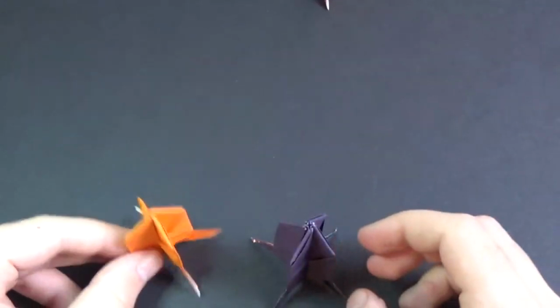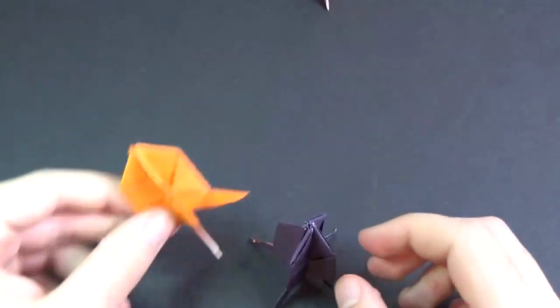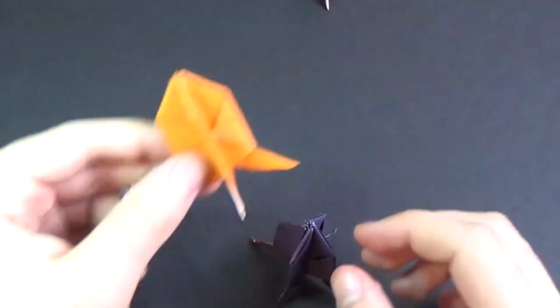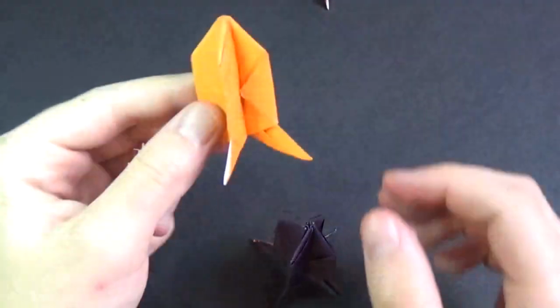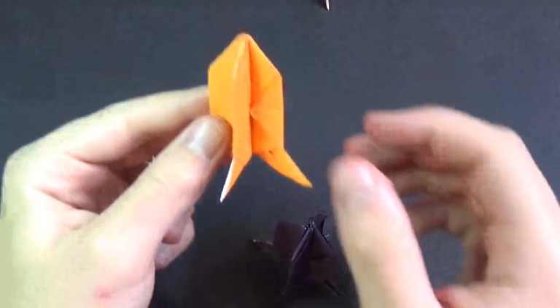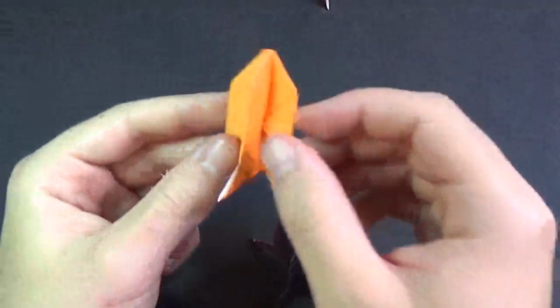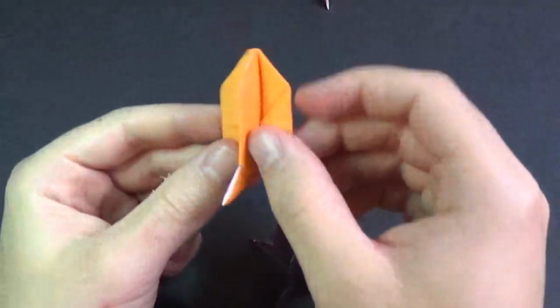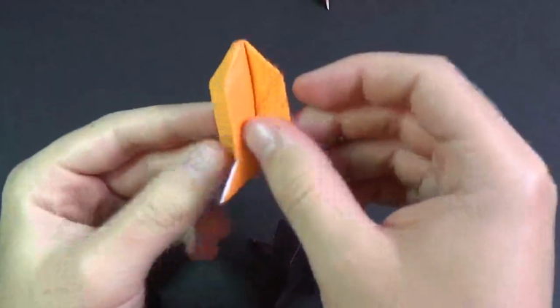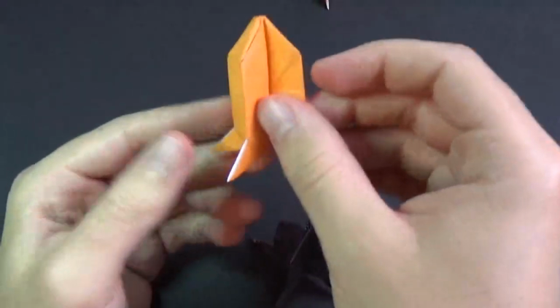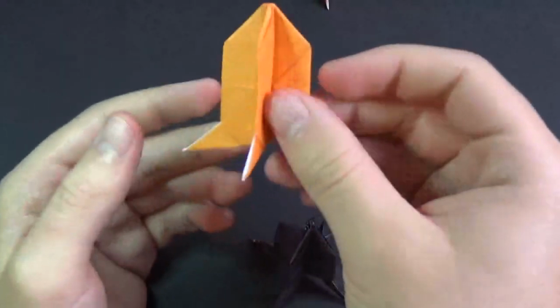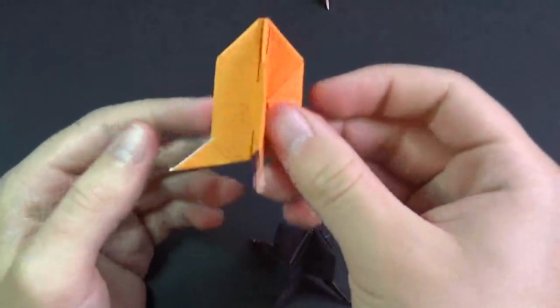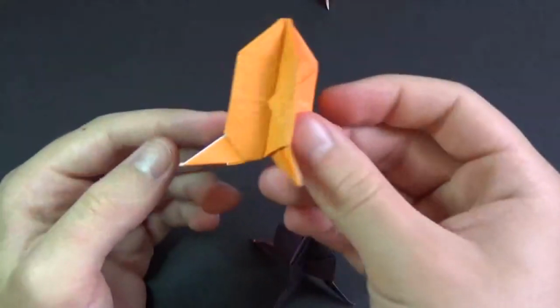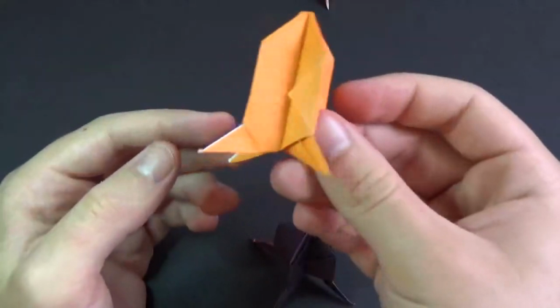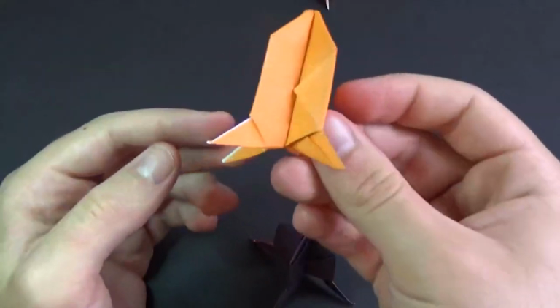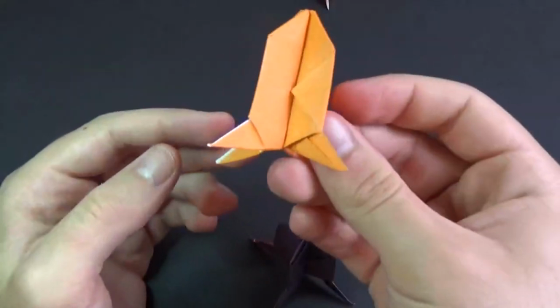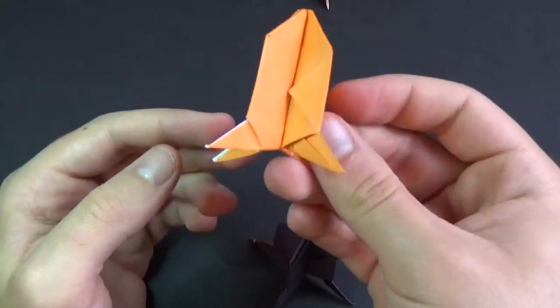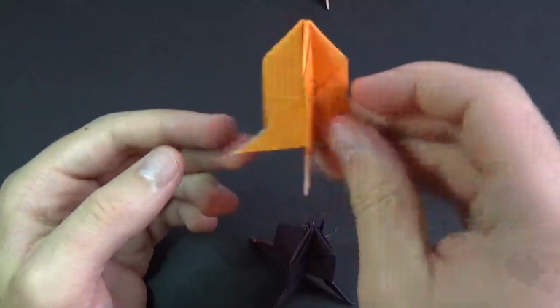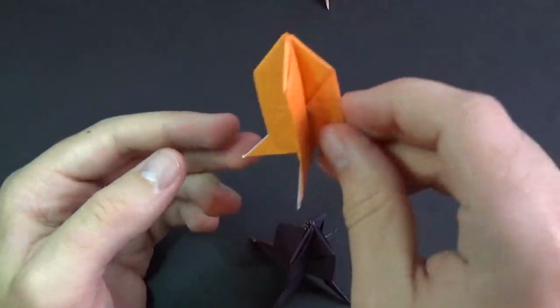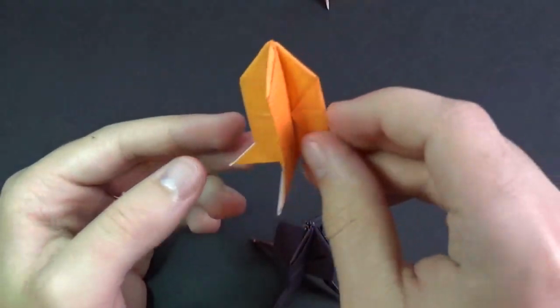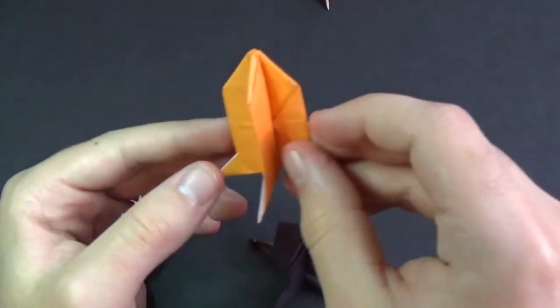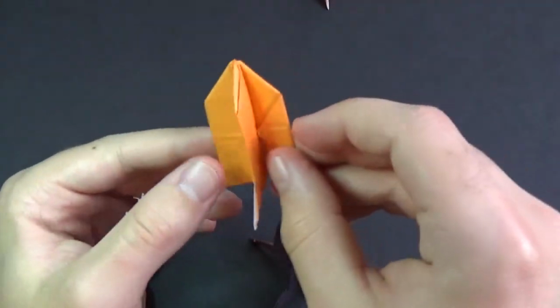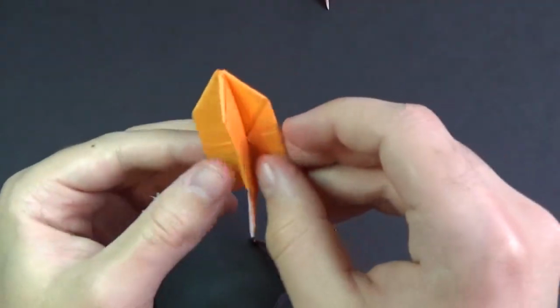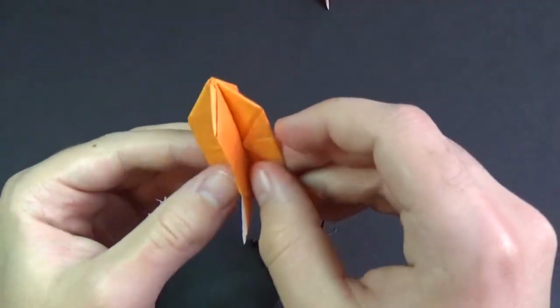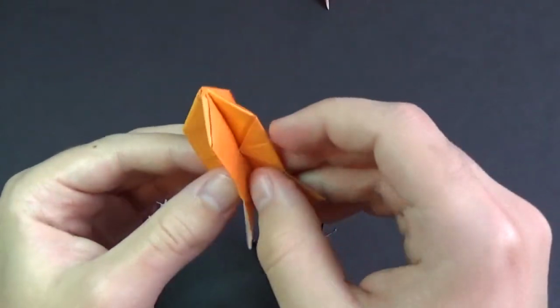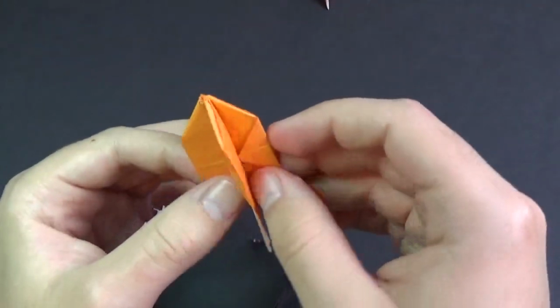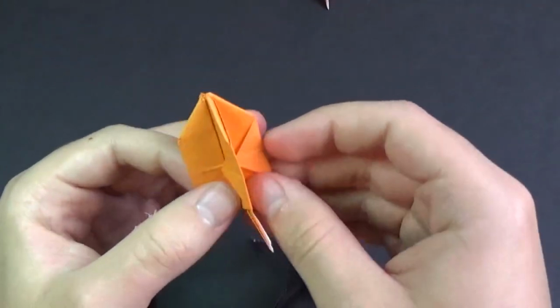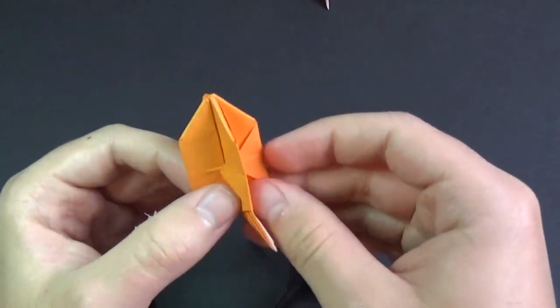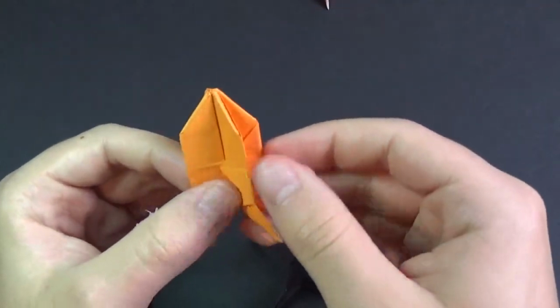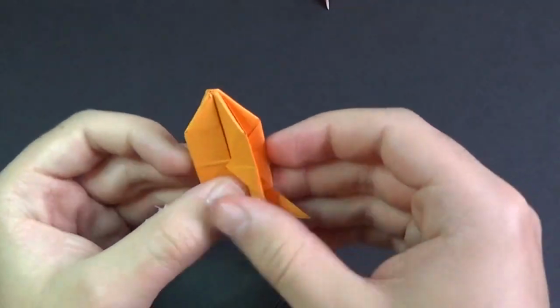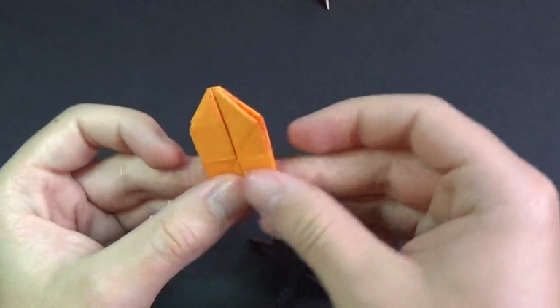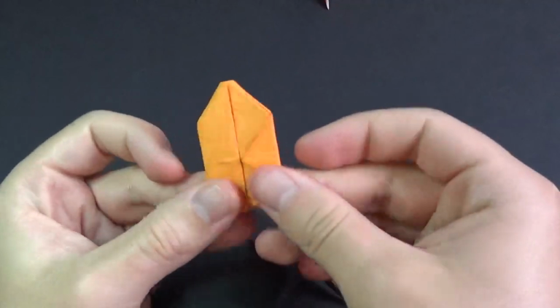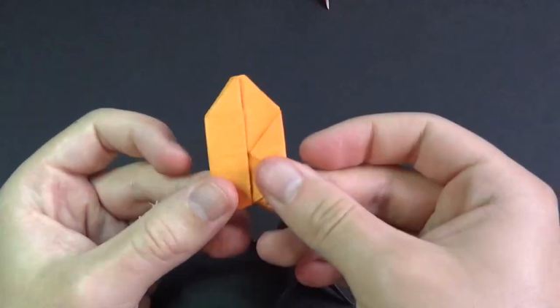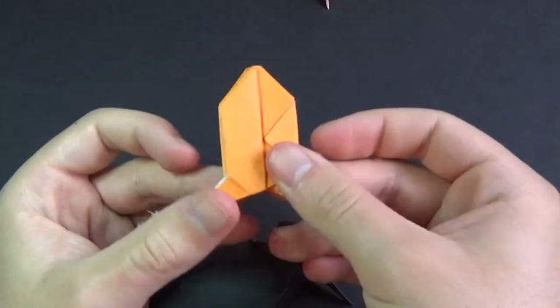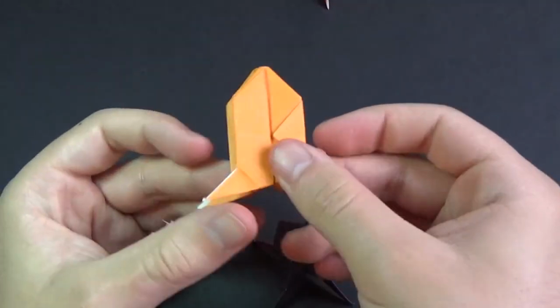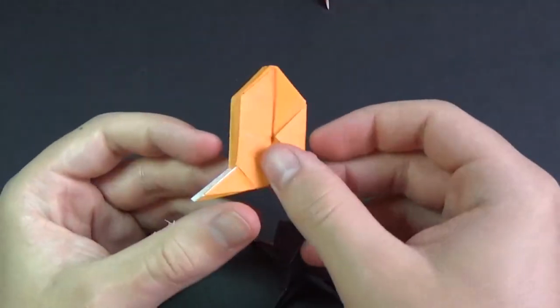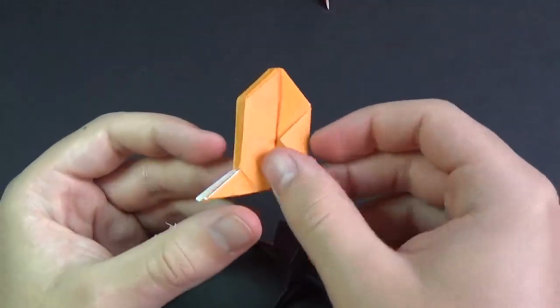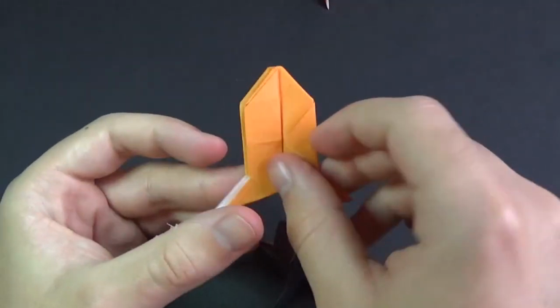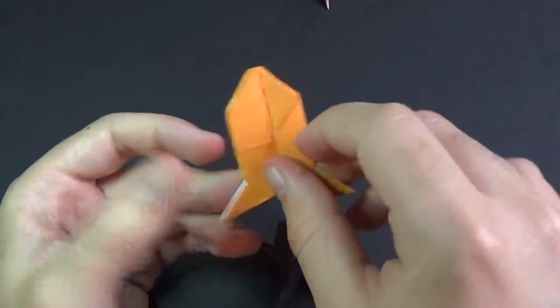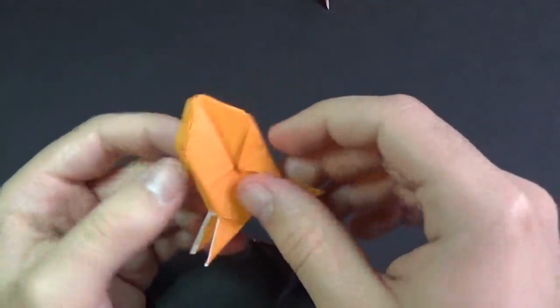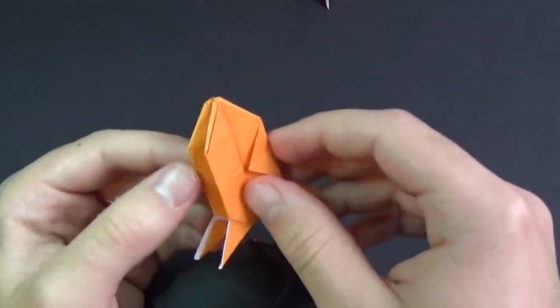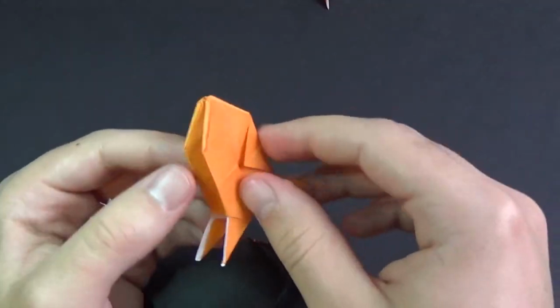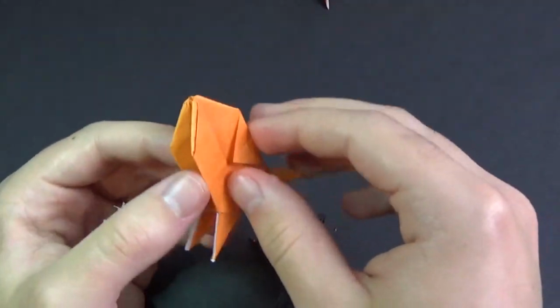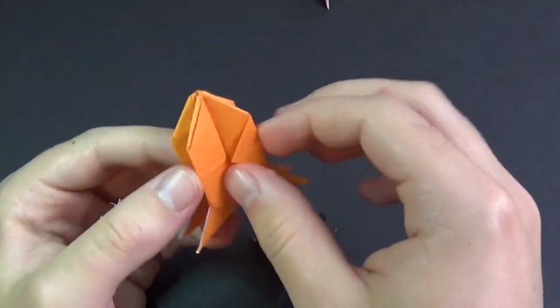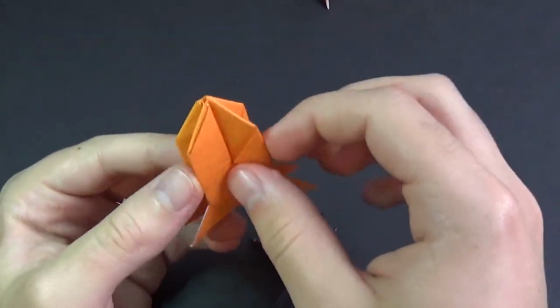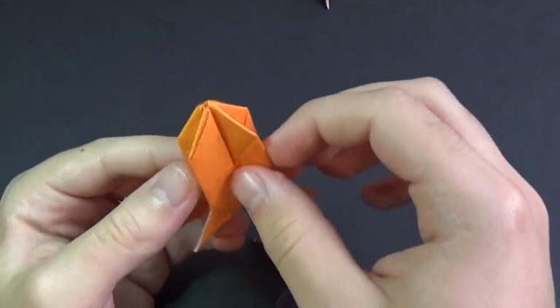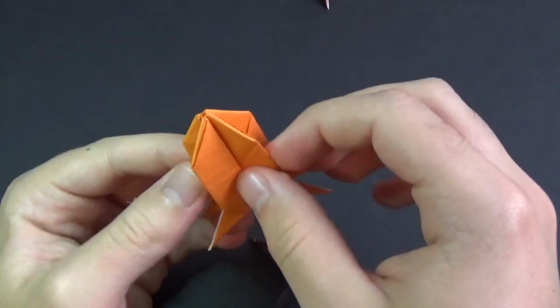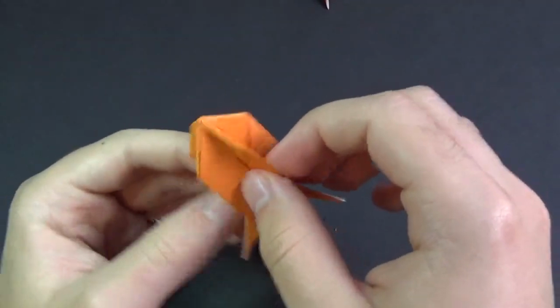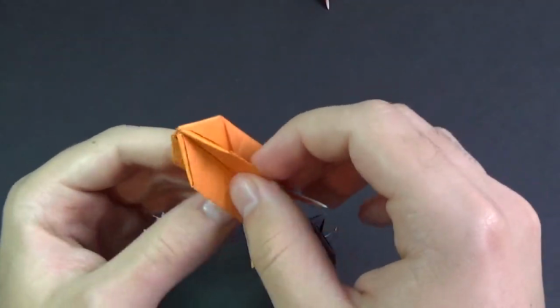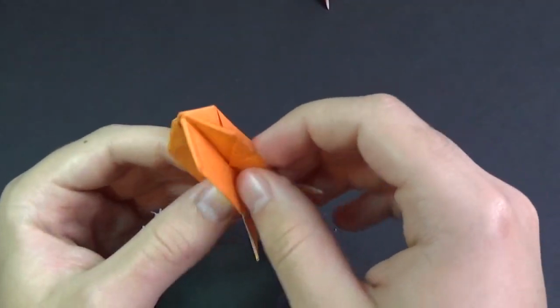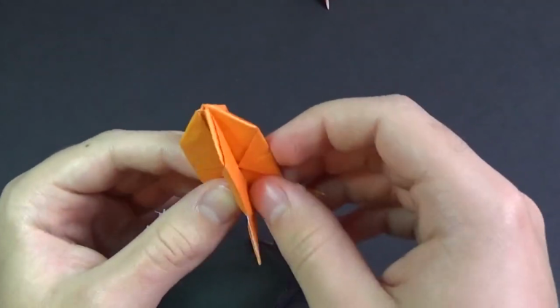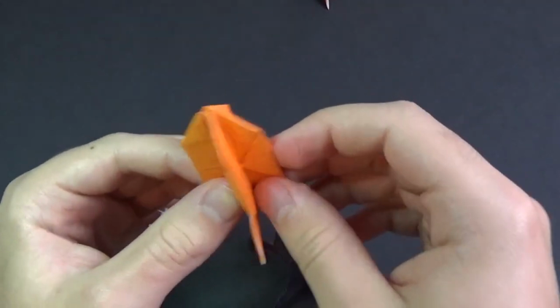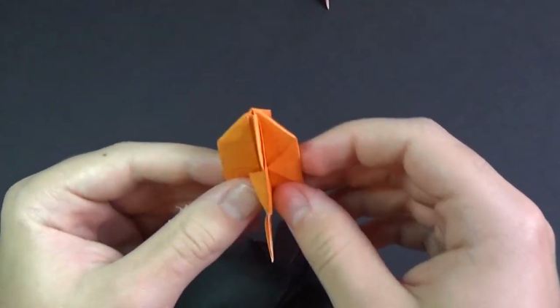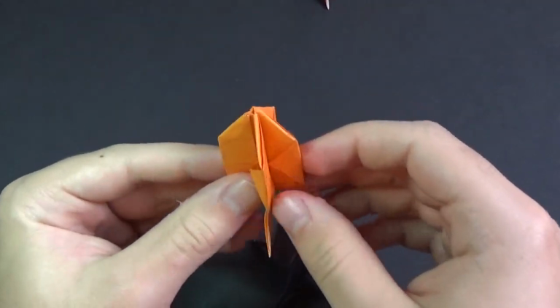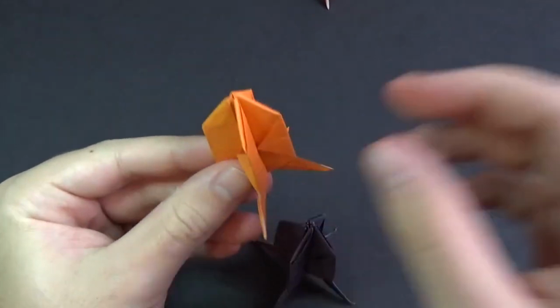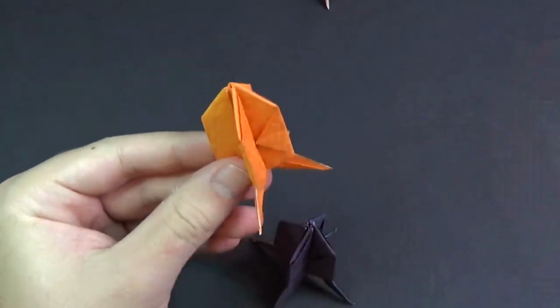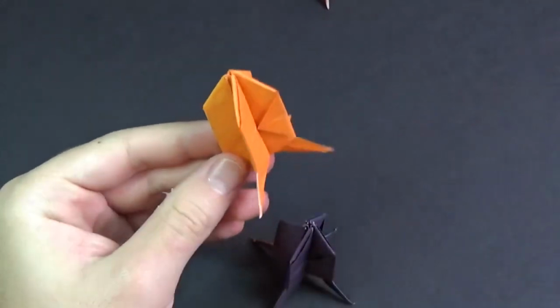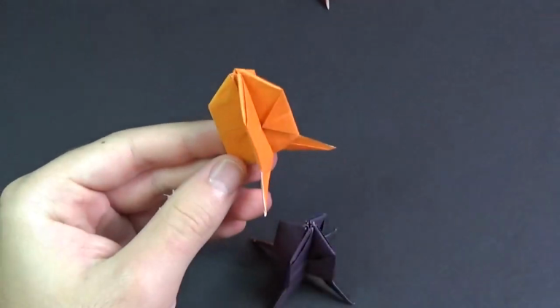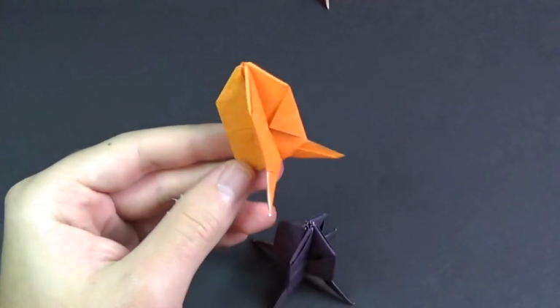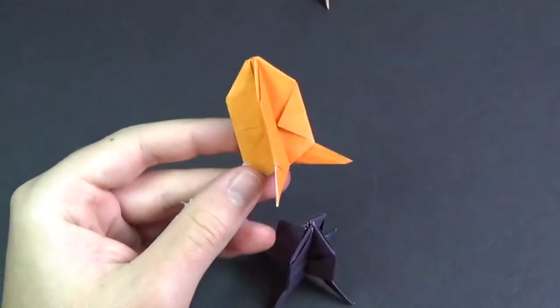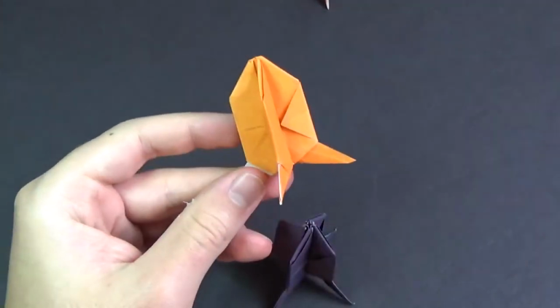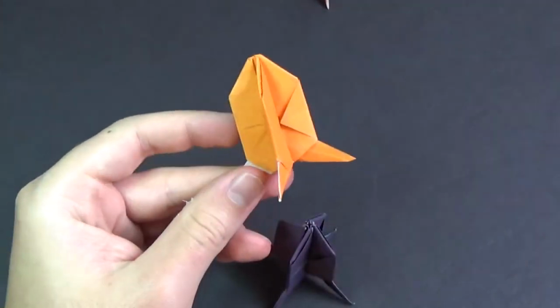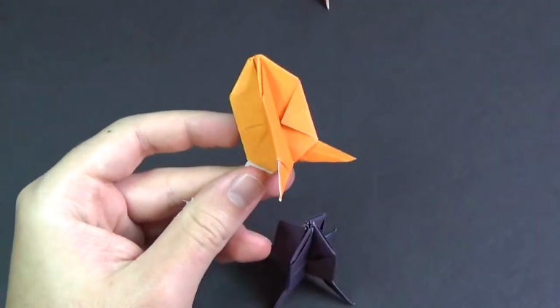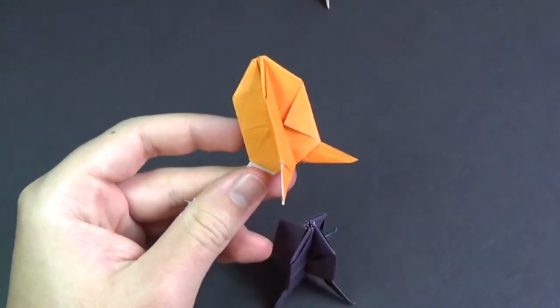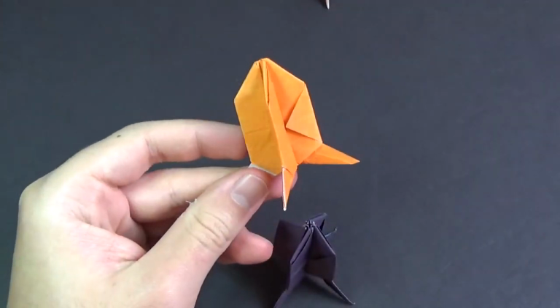So I hope you managed to fold that. Comment, rate, and subscribe, and I'll see you guys later. See you next time too. Alright, bye-bye.